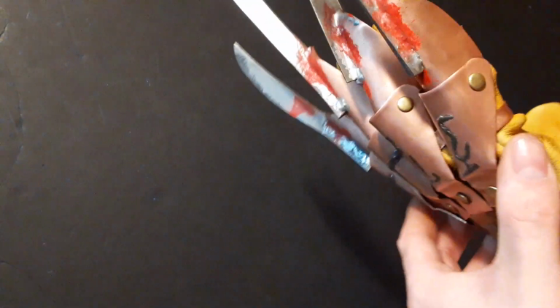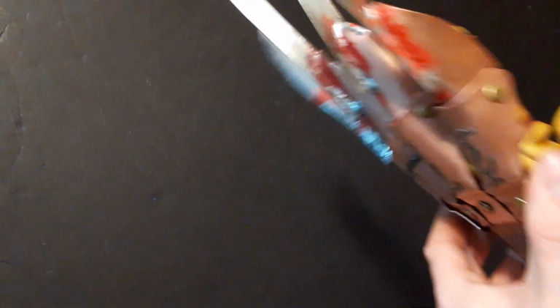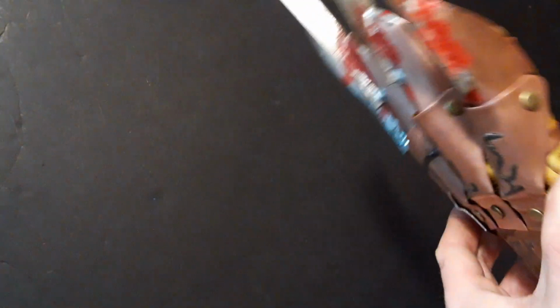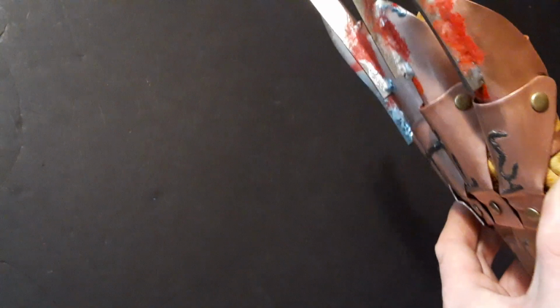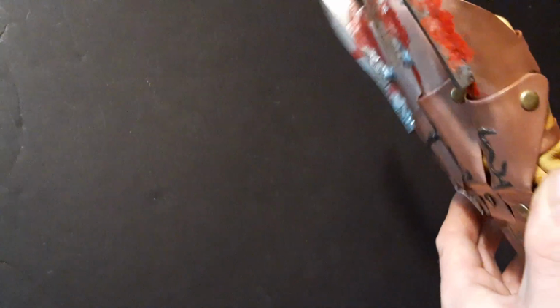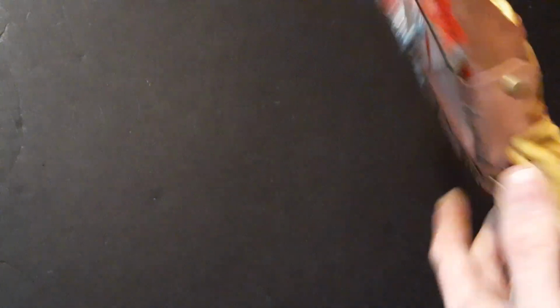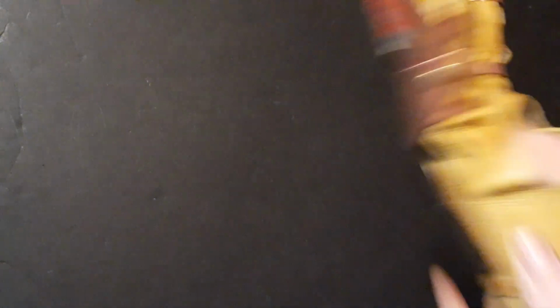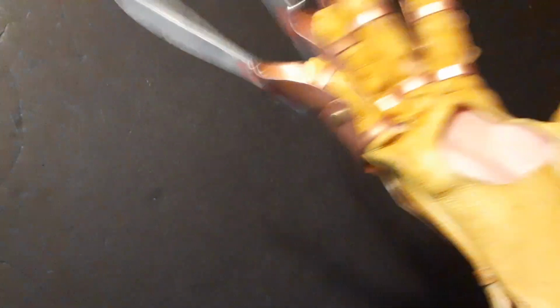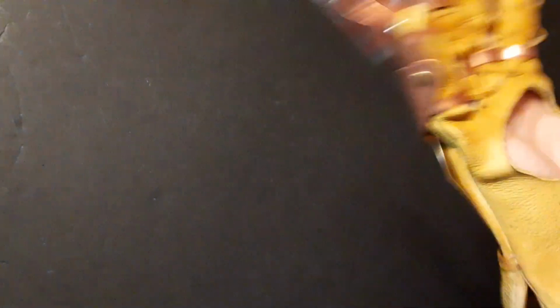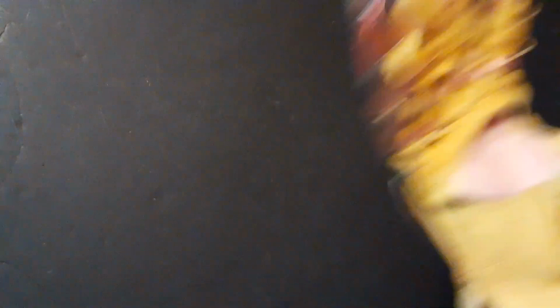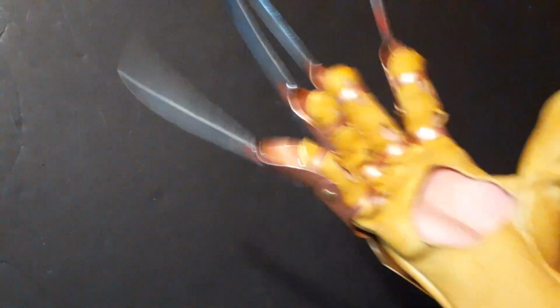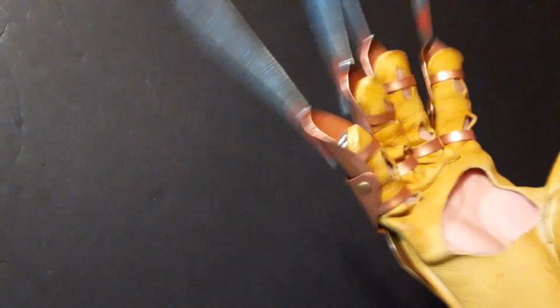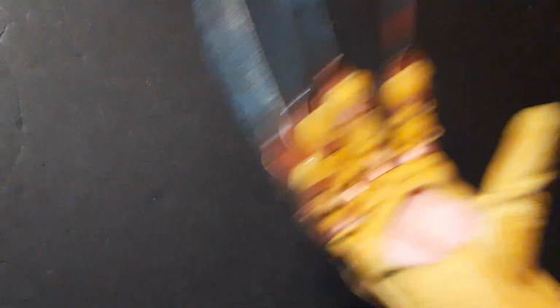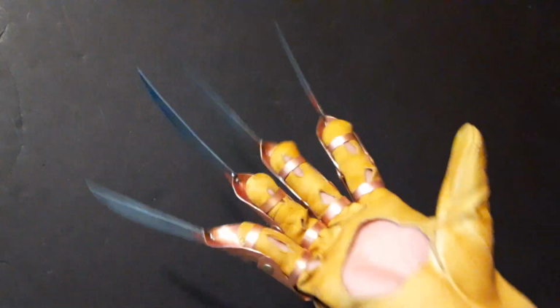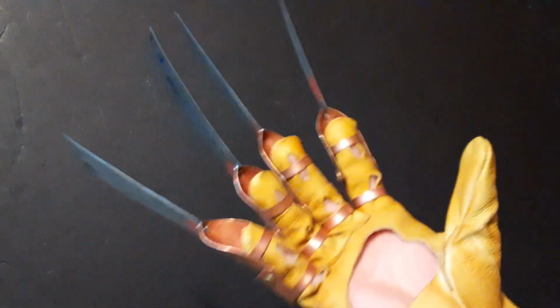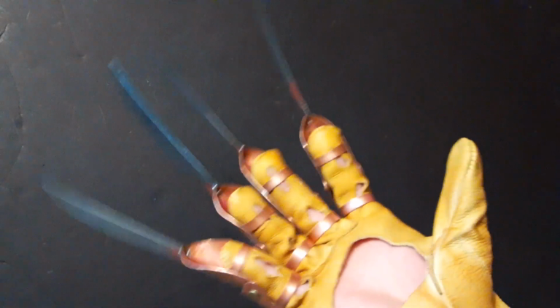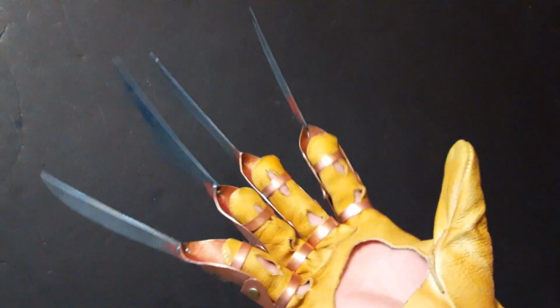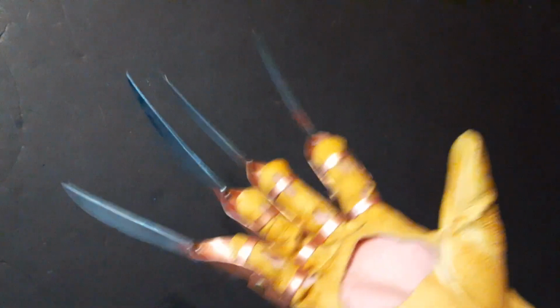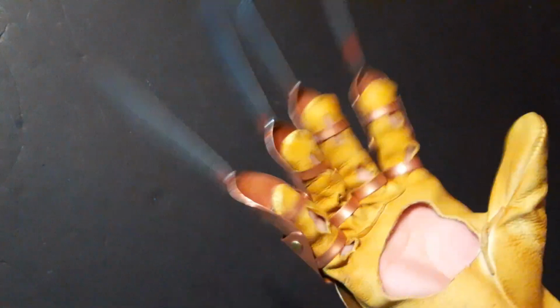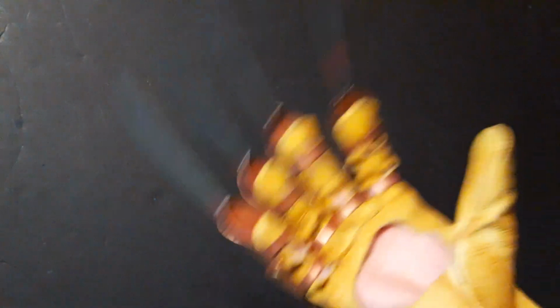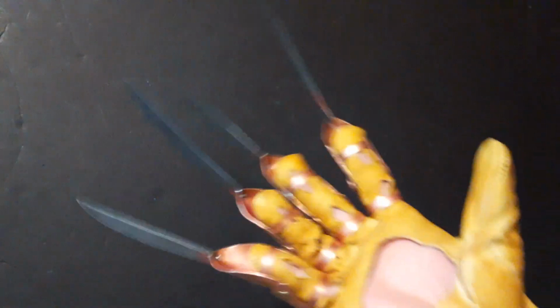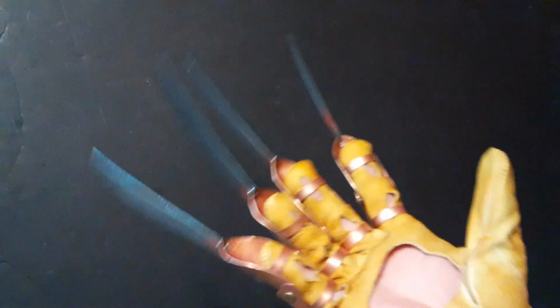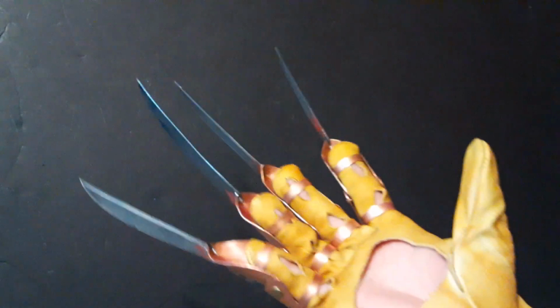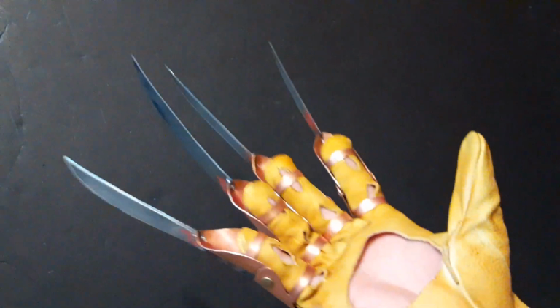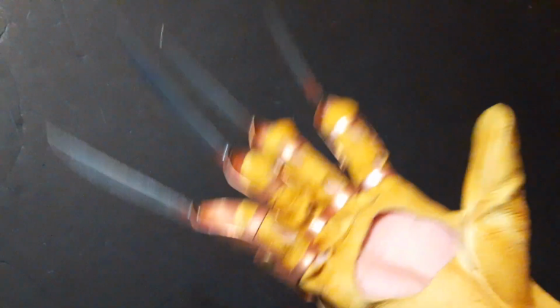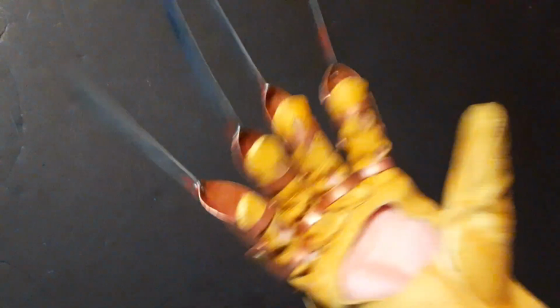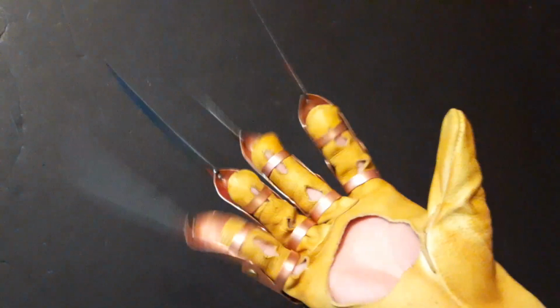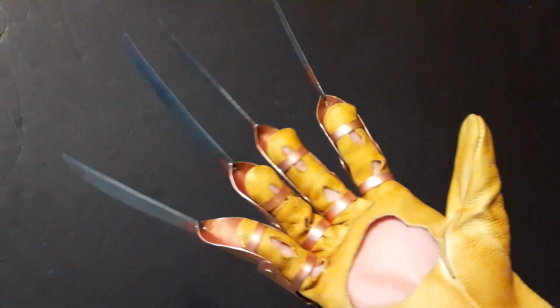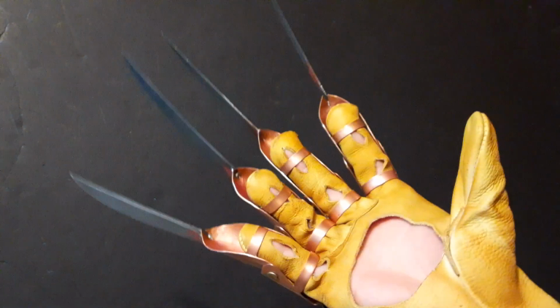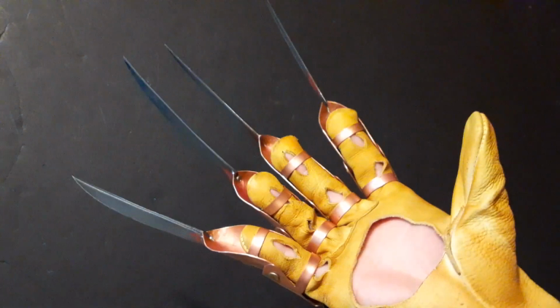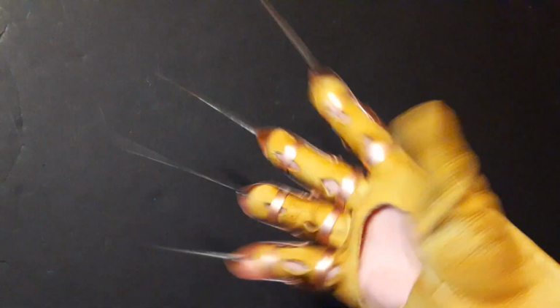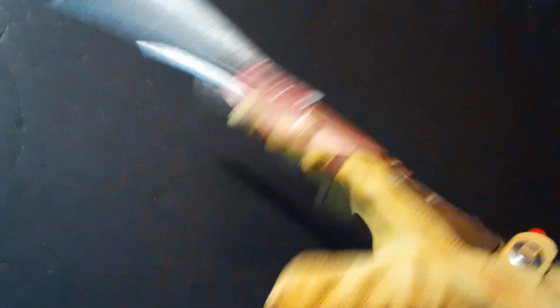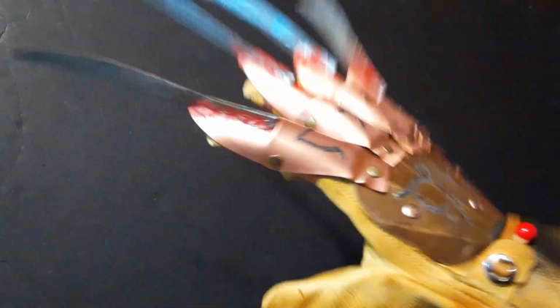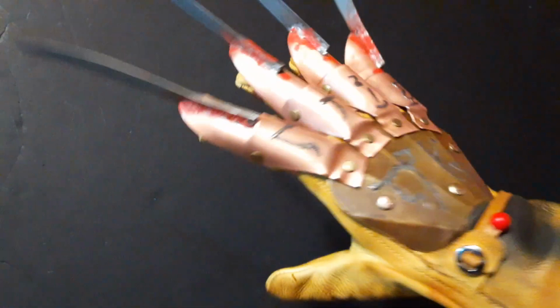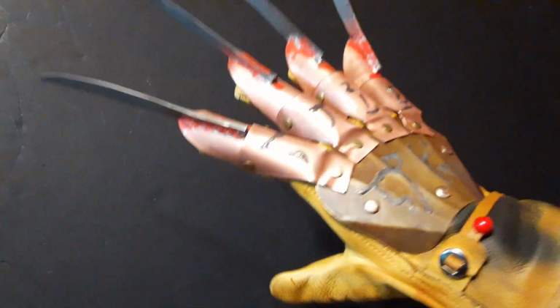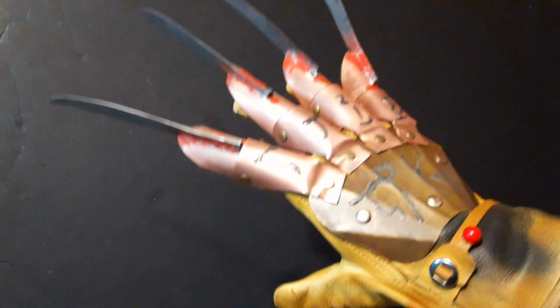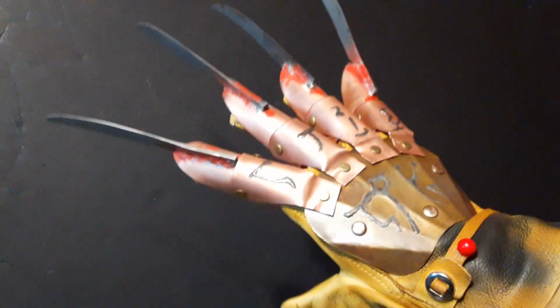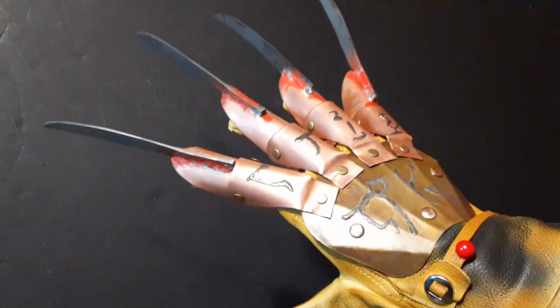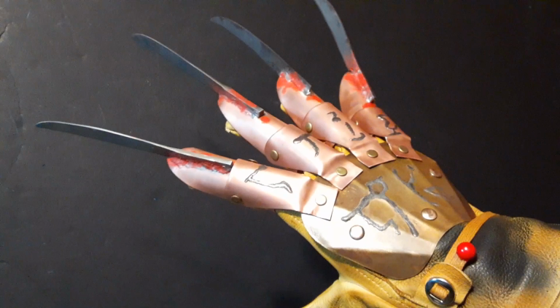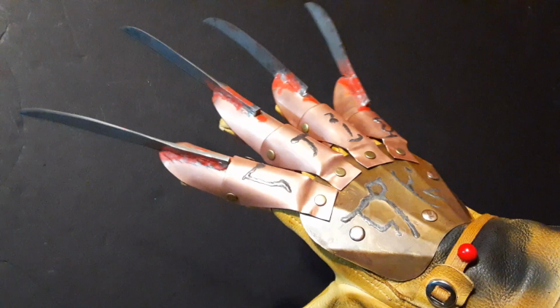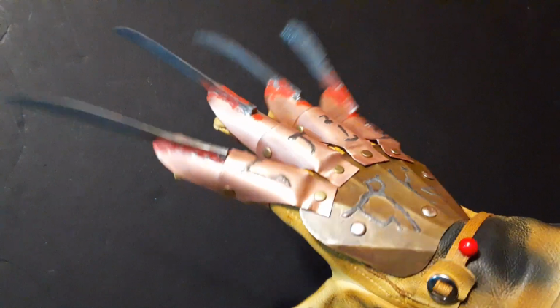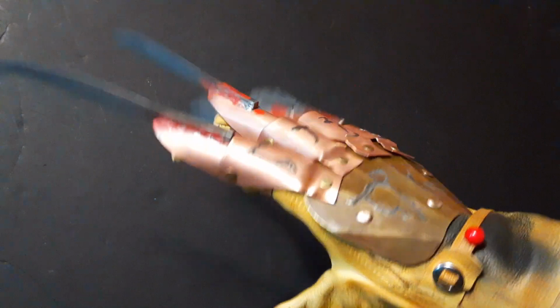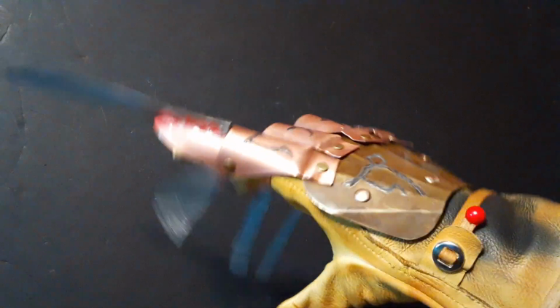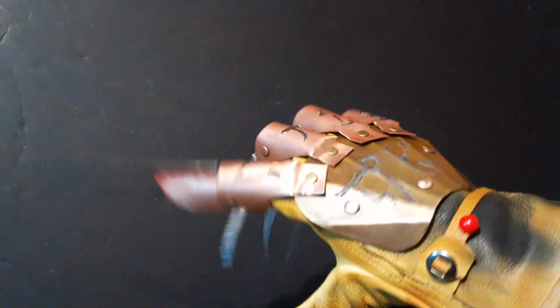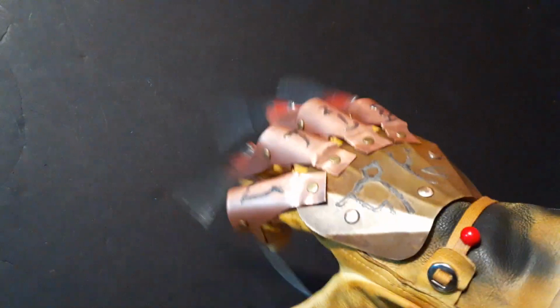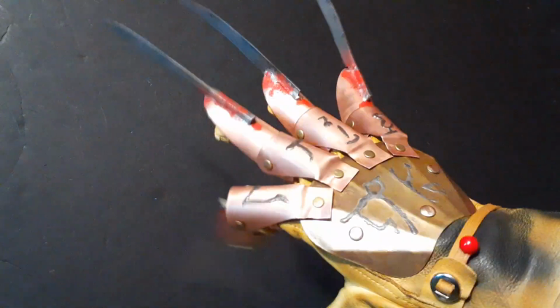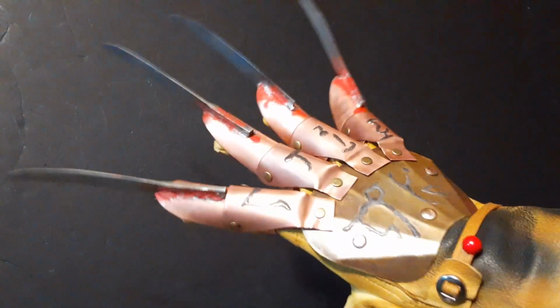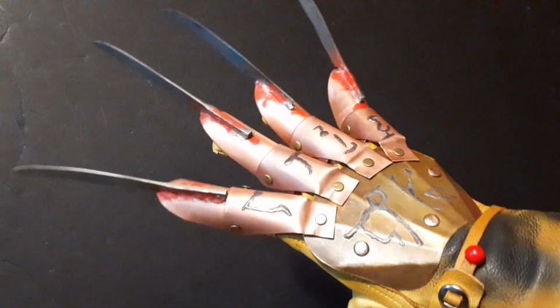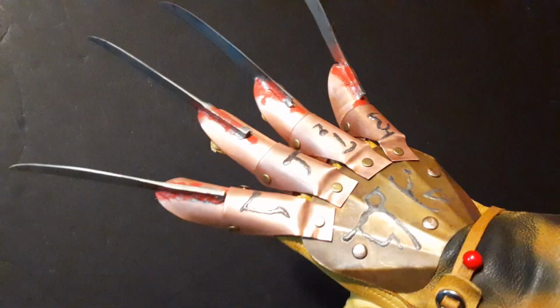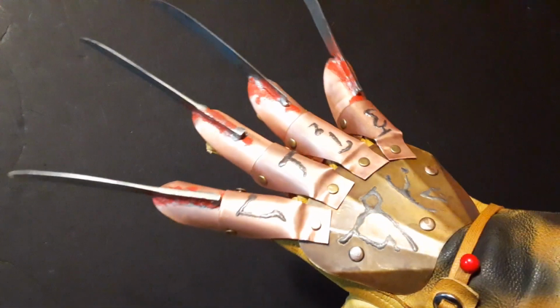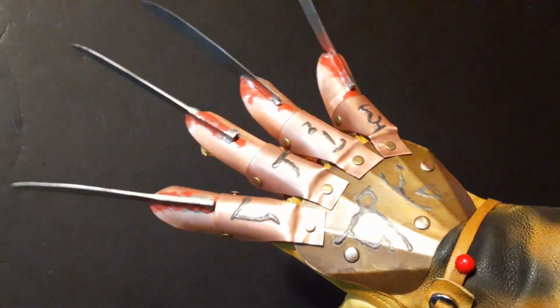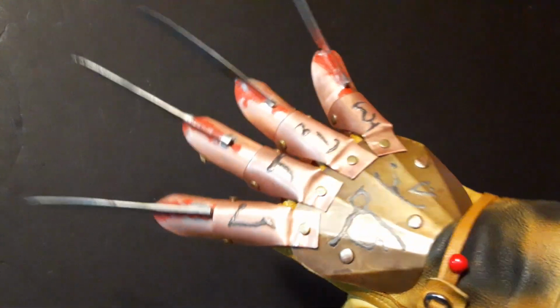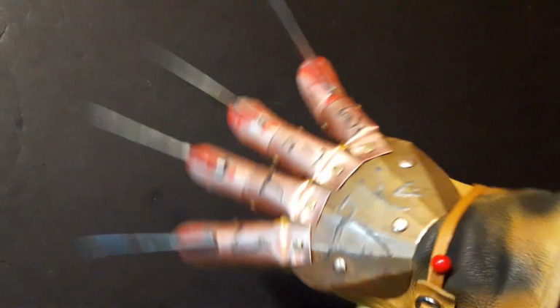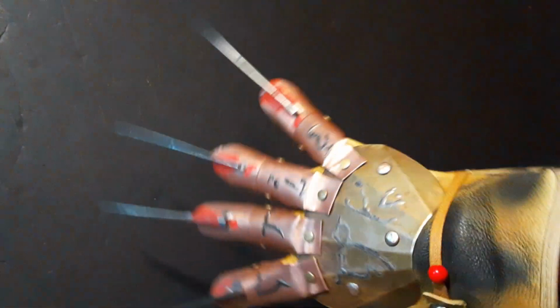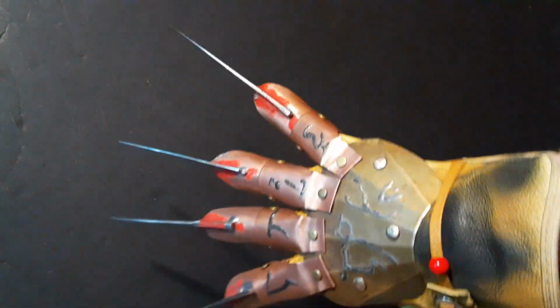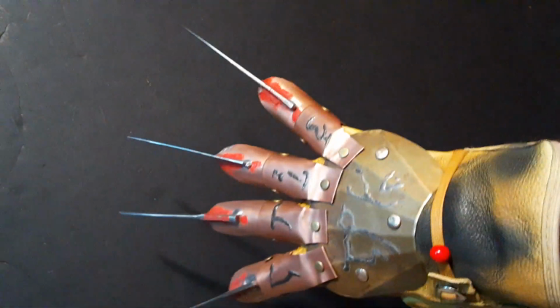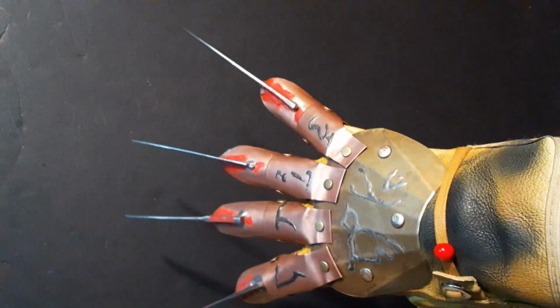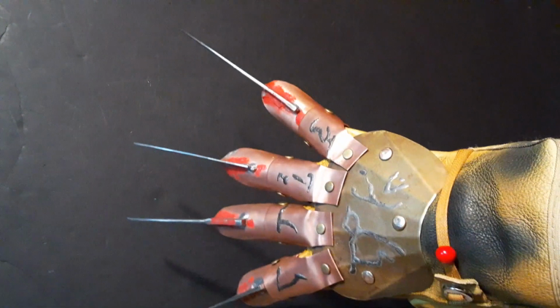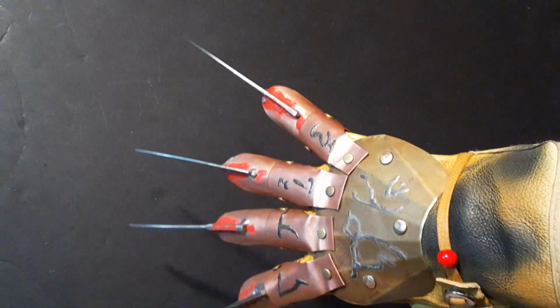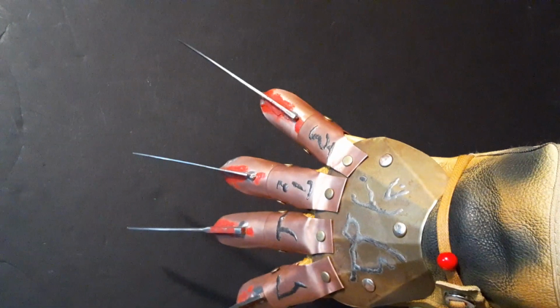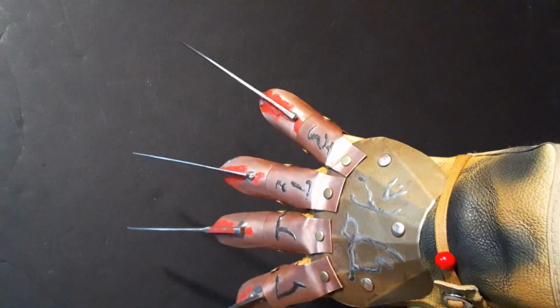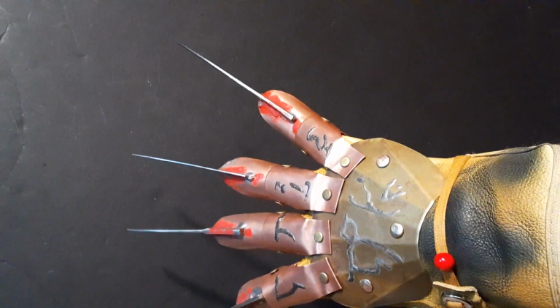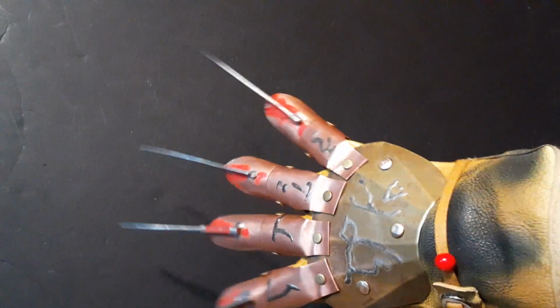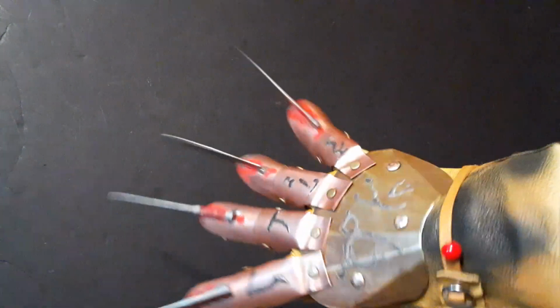This glove is available and up for sale right now. I'm going to sell it for $235.